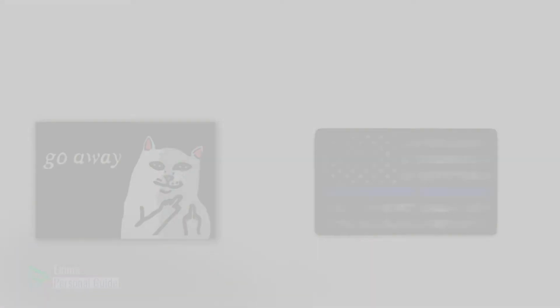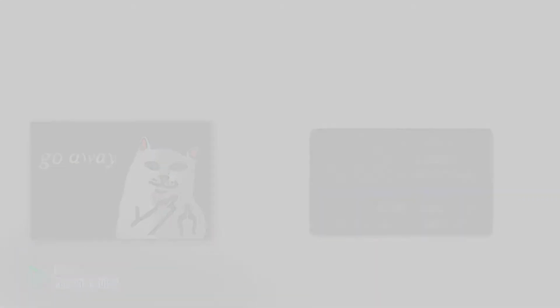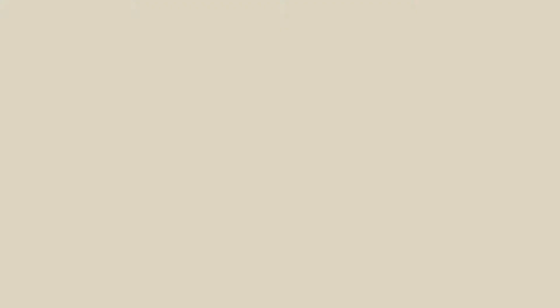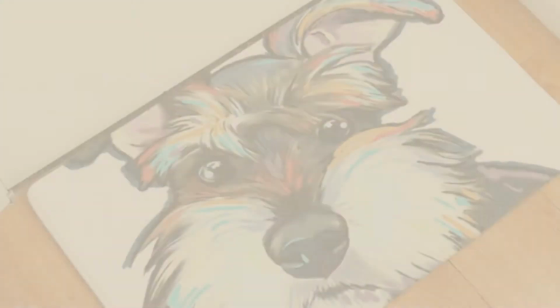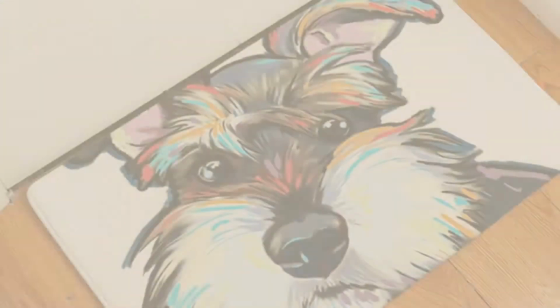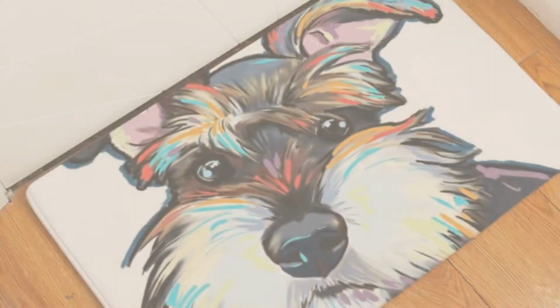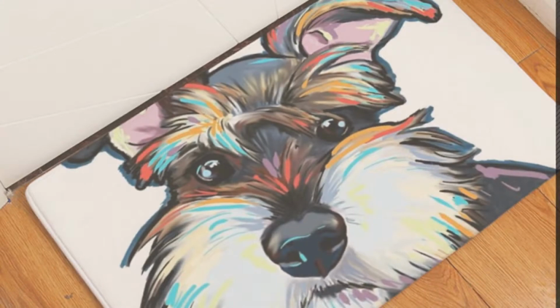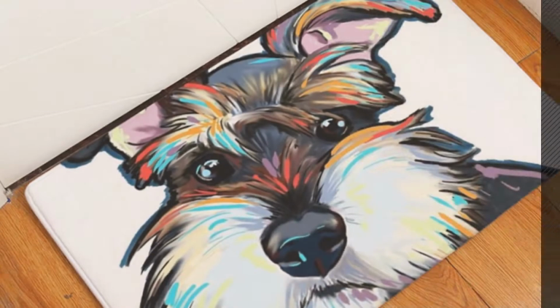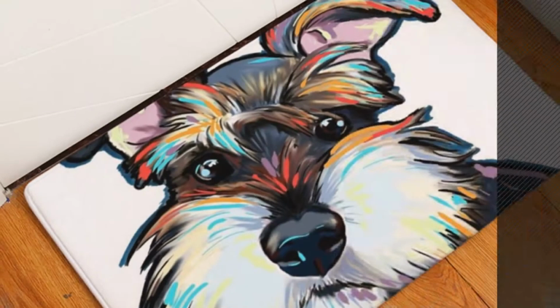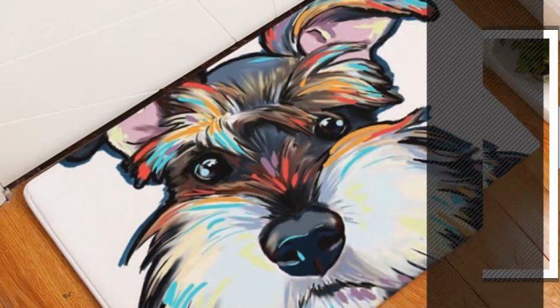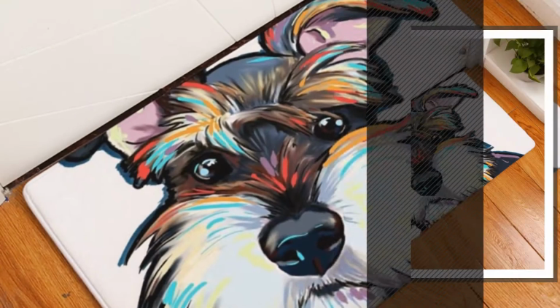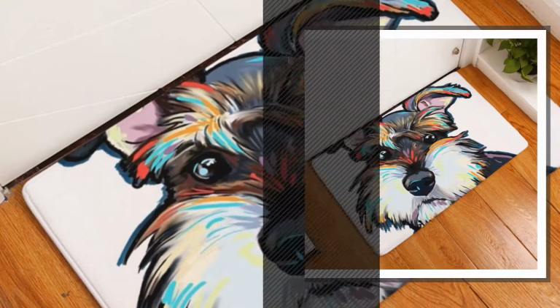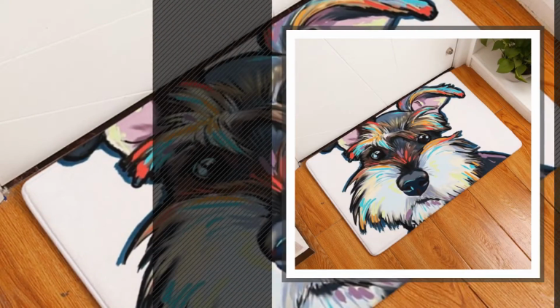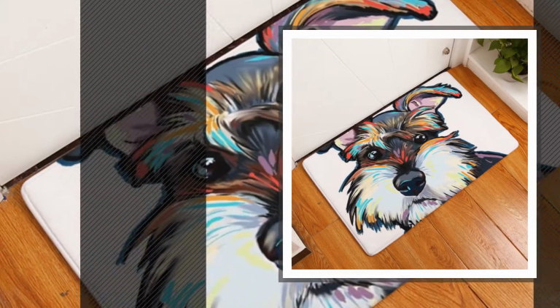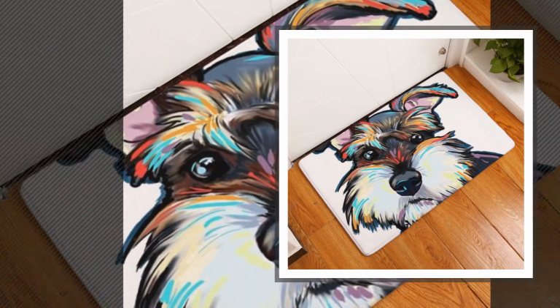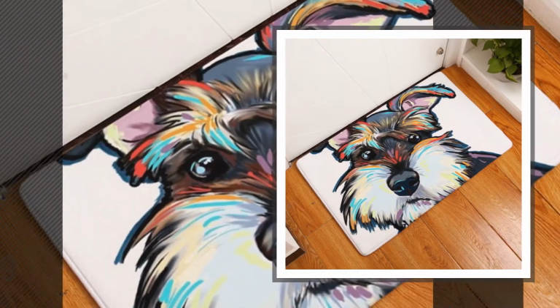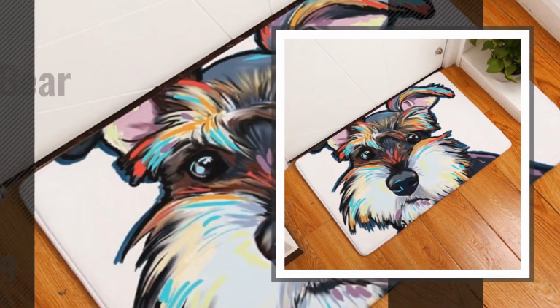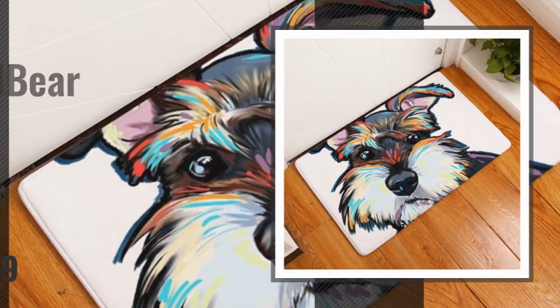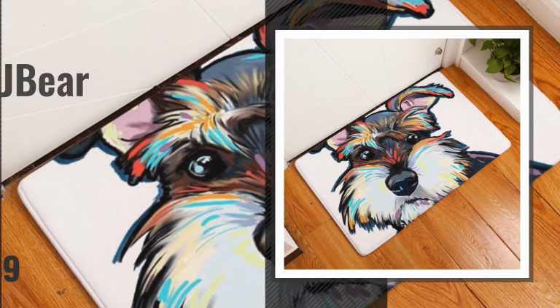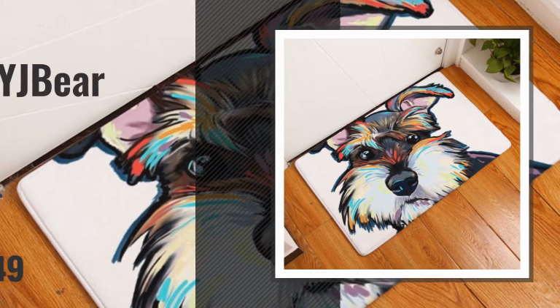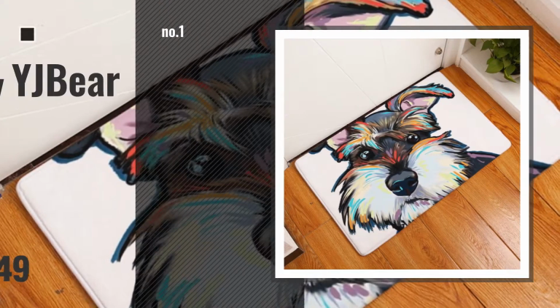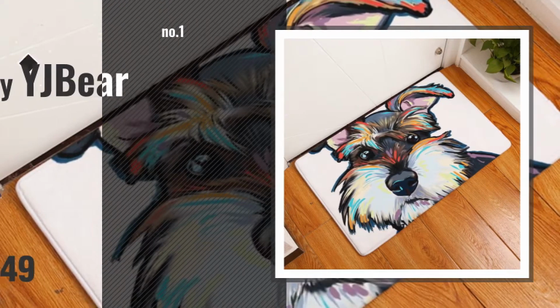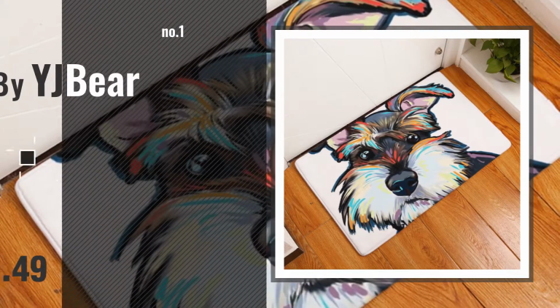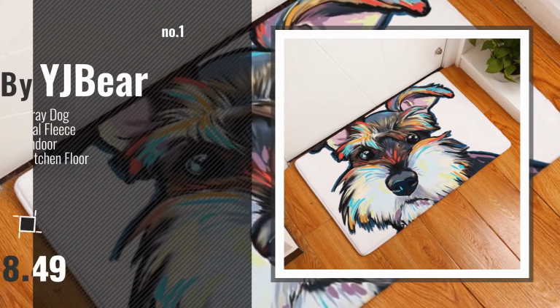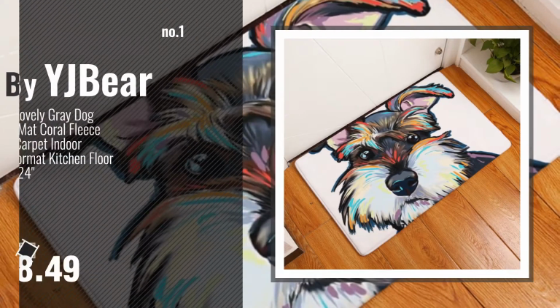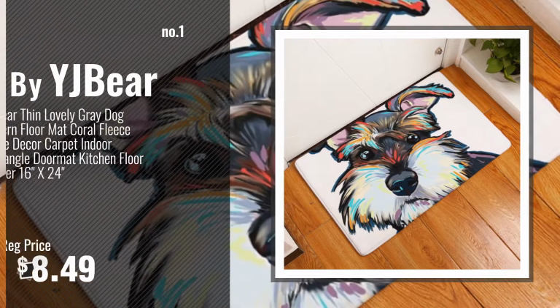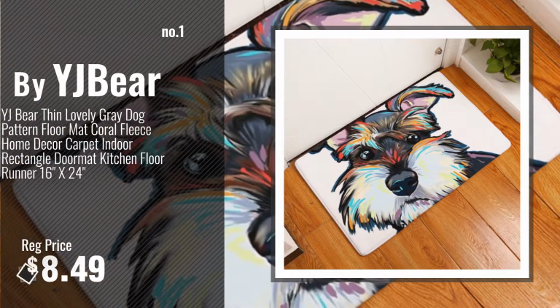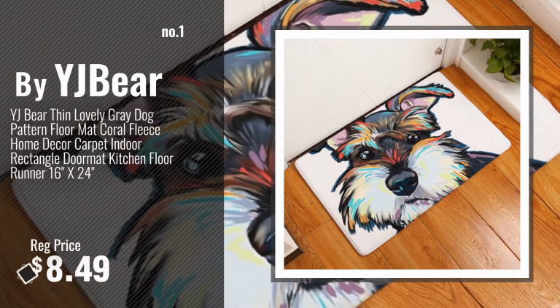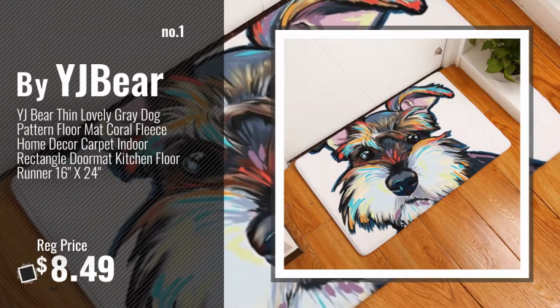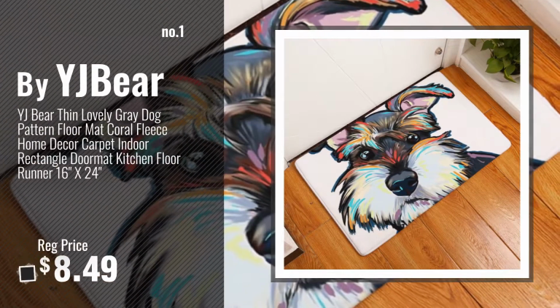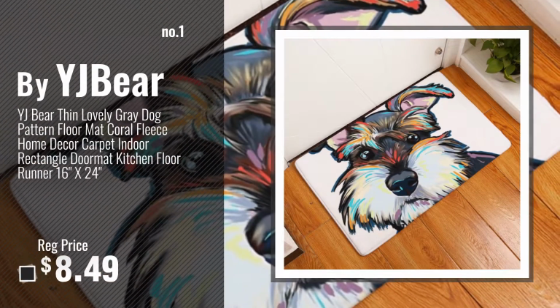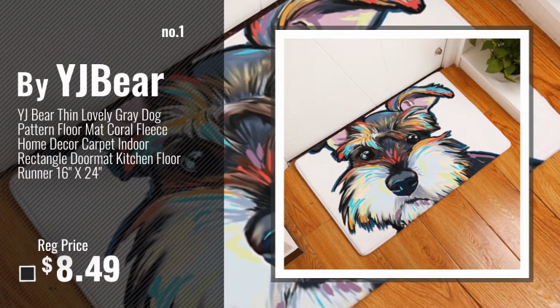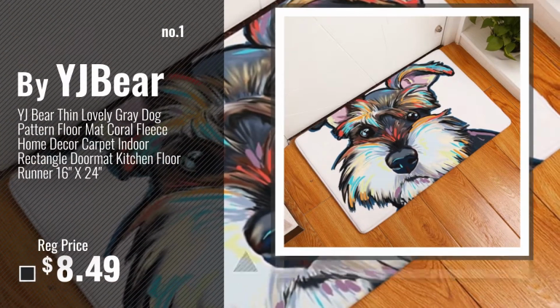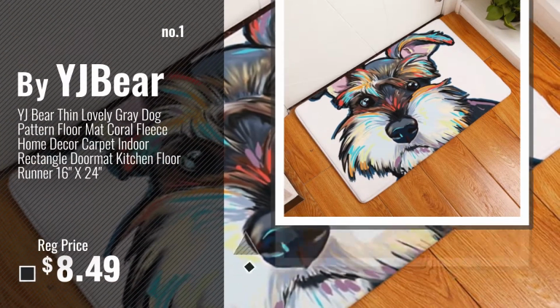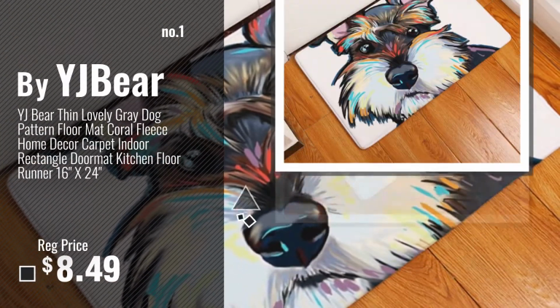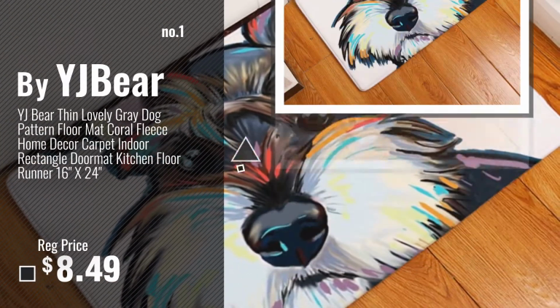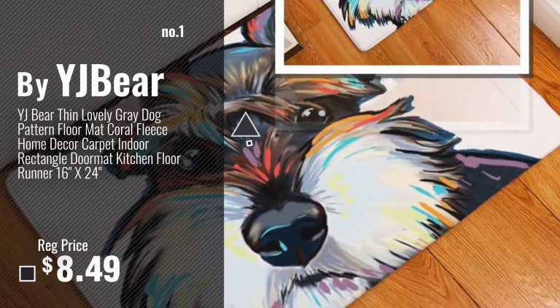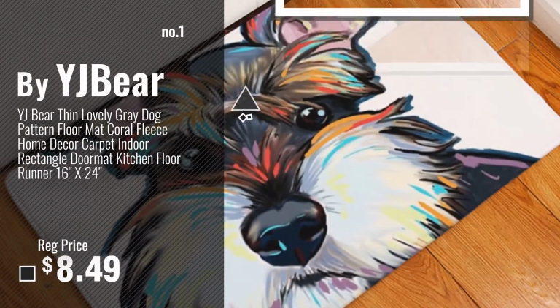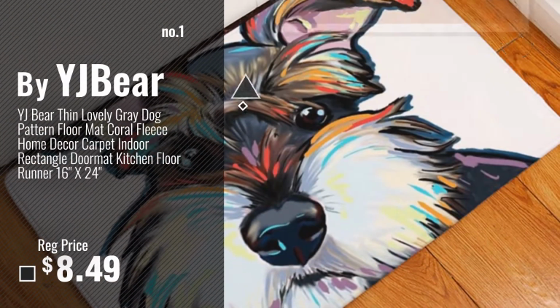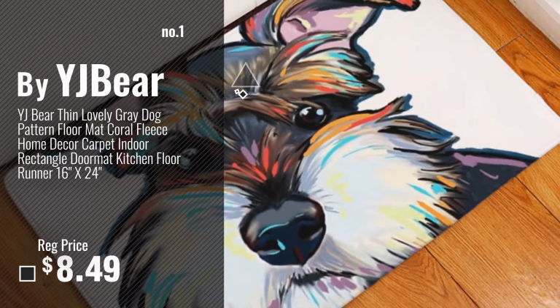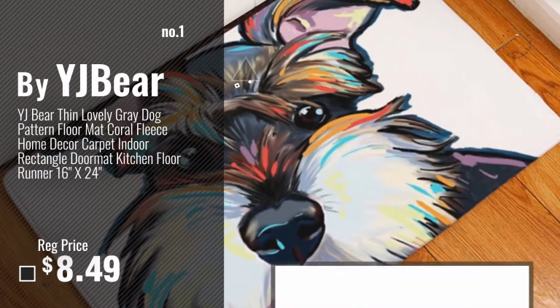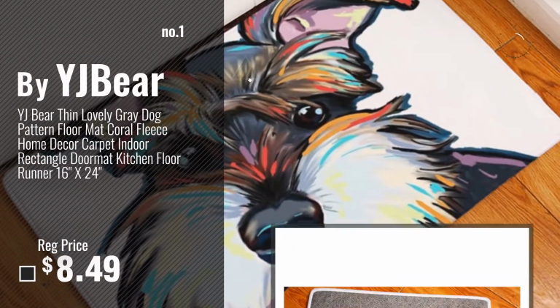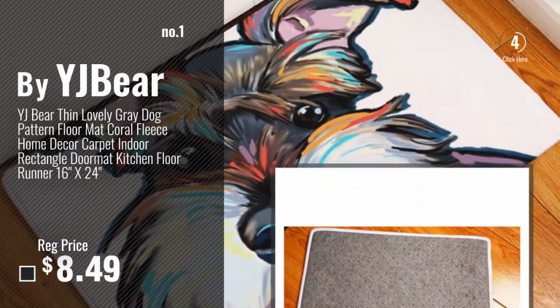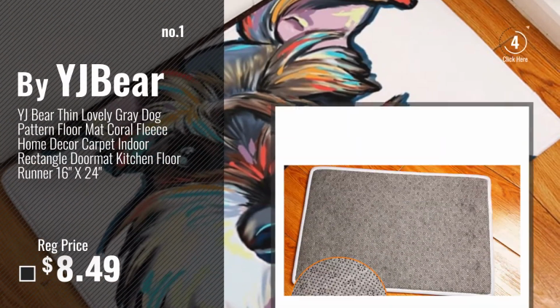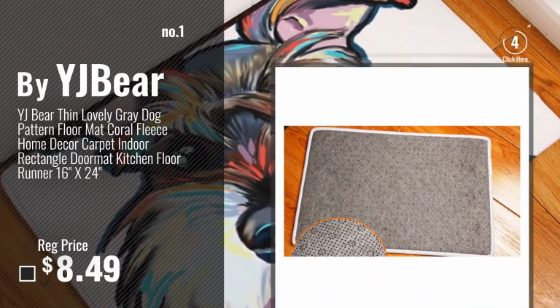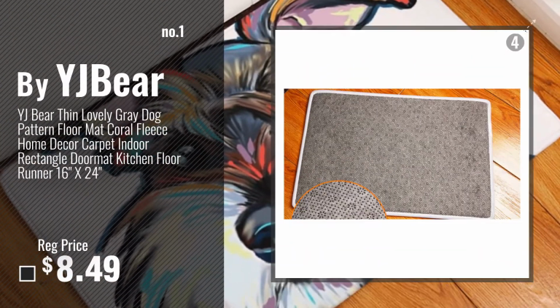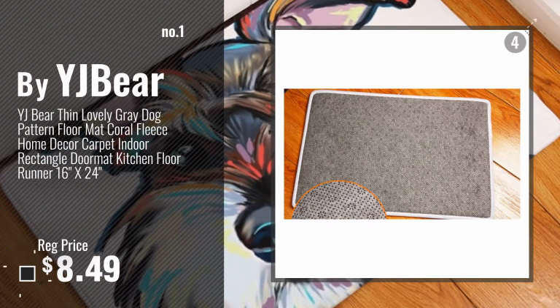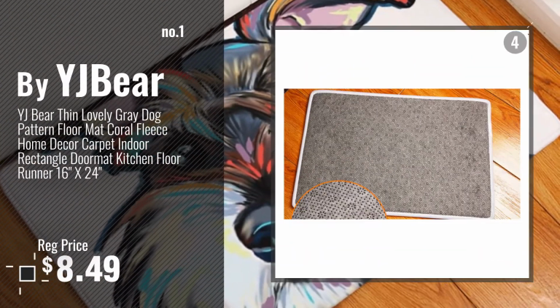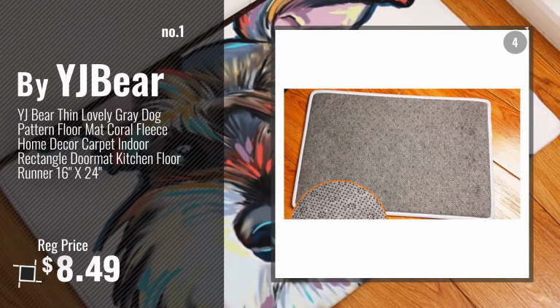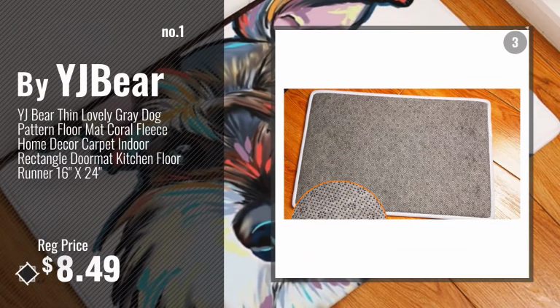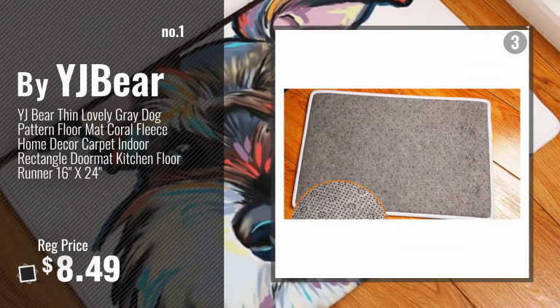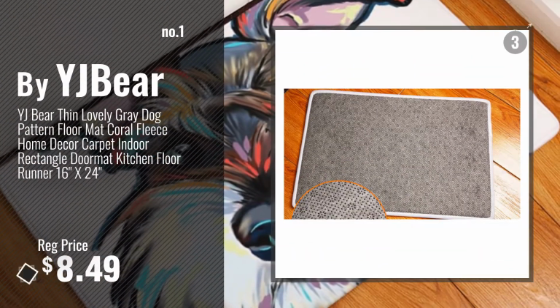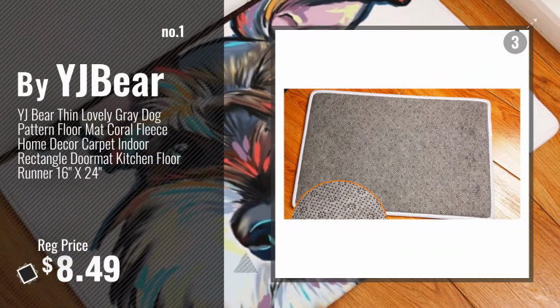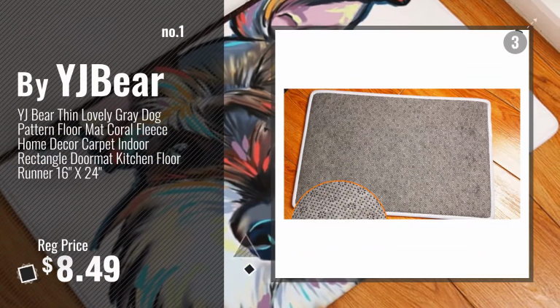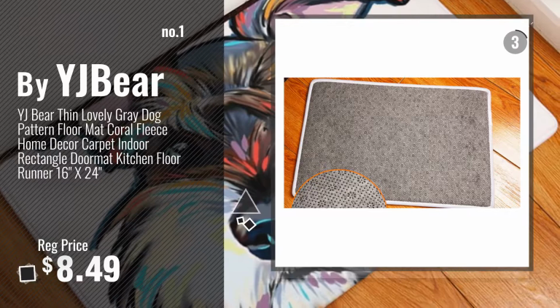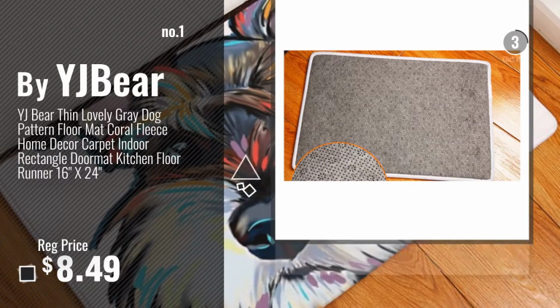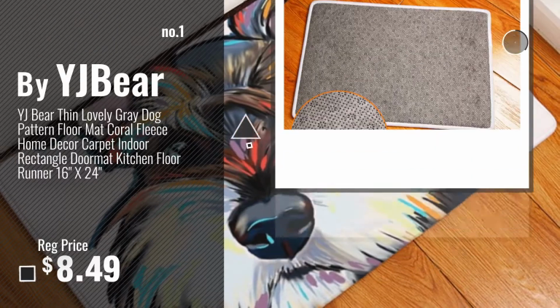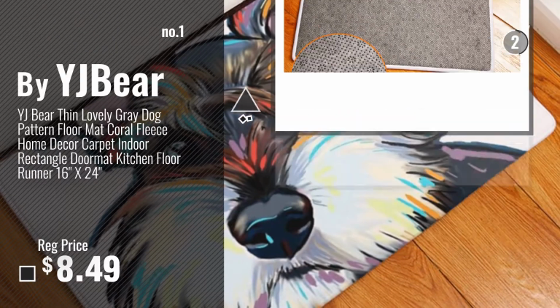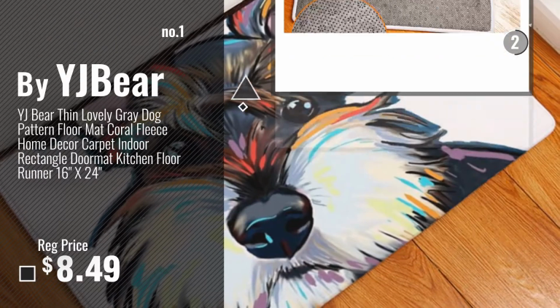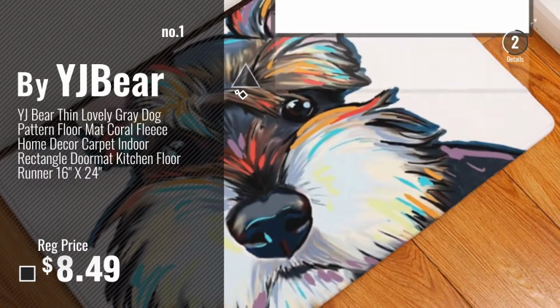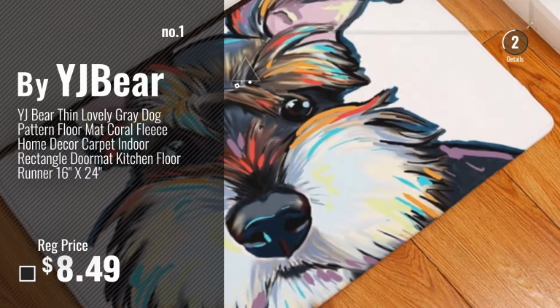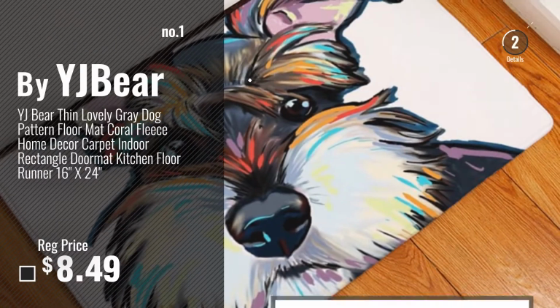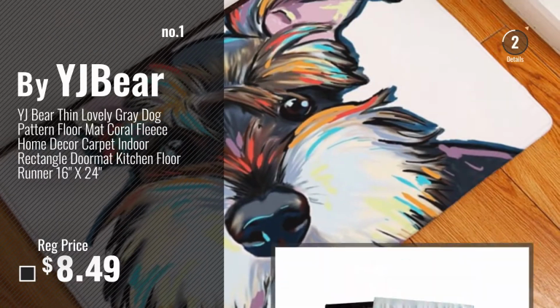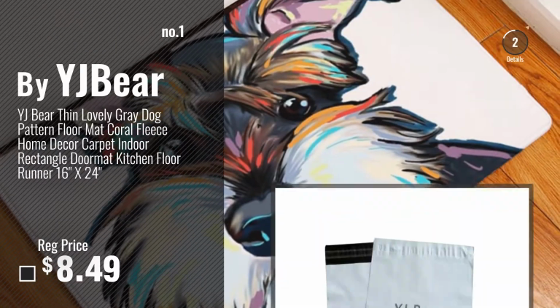Number 1, Most Popular, by YJBear. Watch this video, choose your favorite.